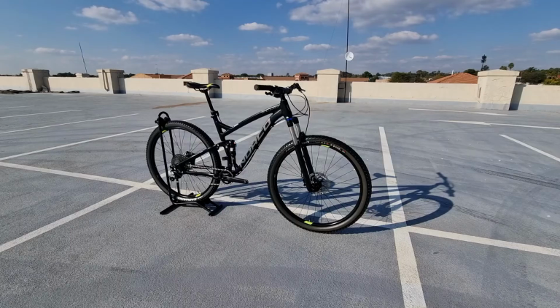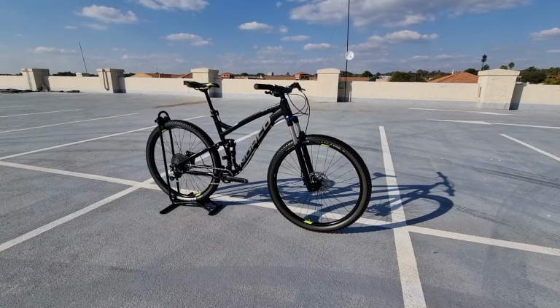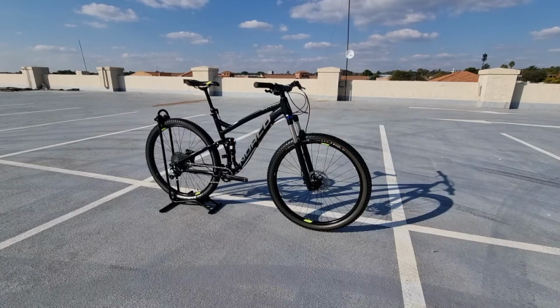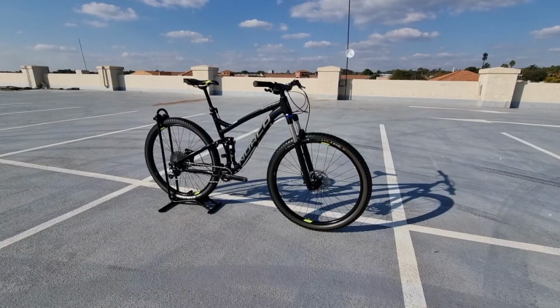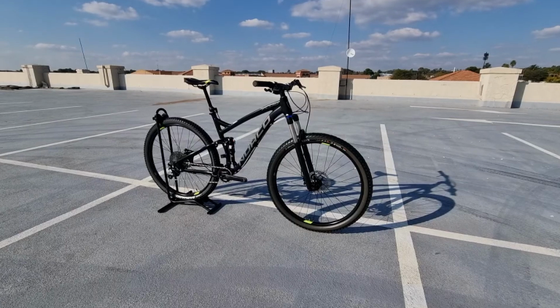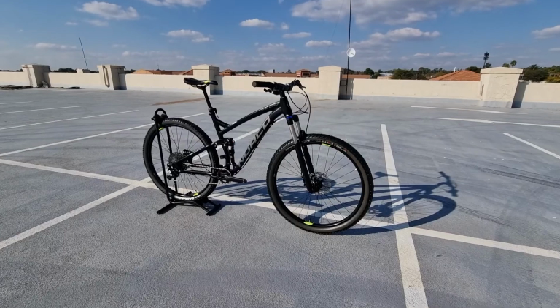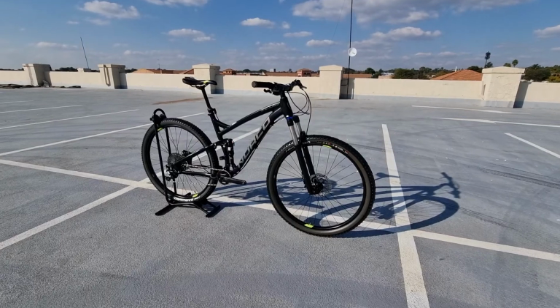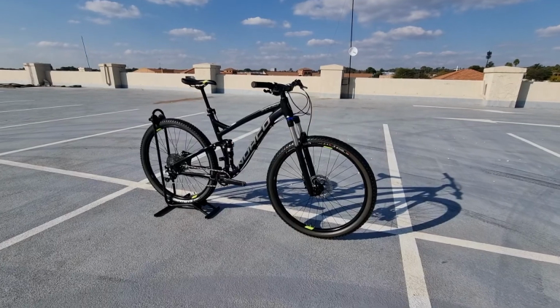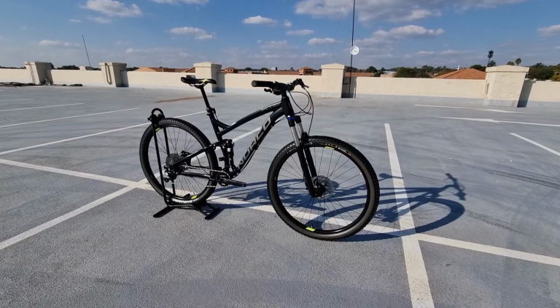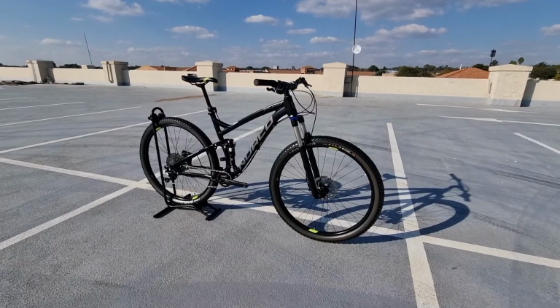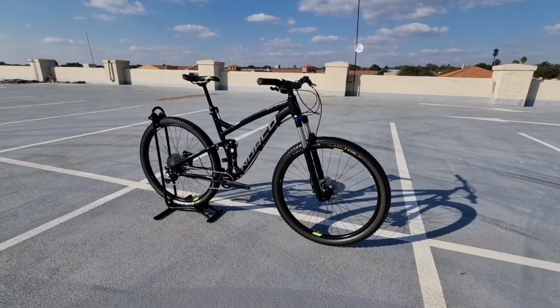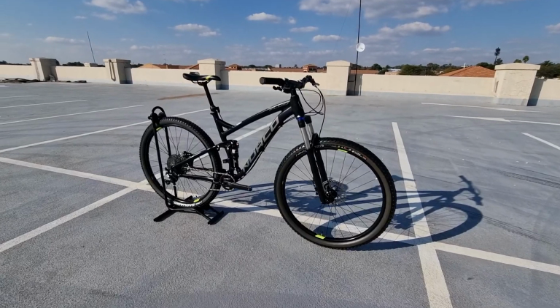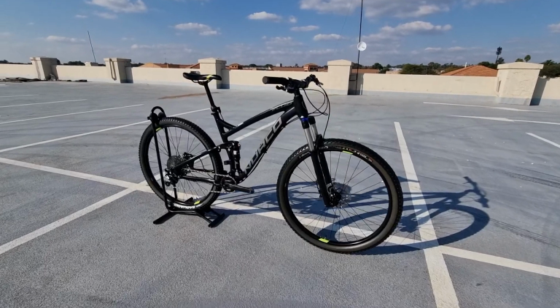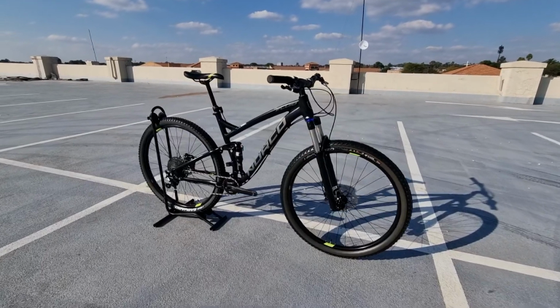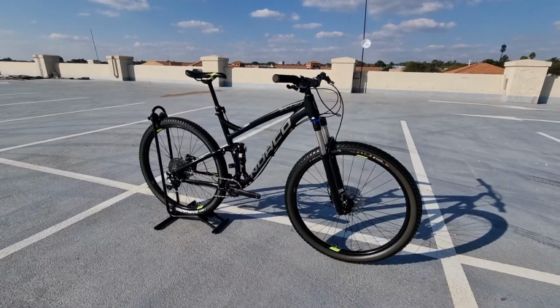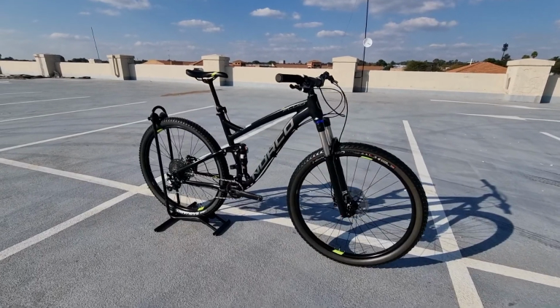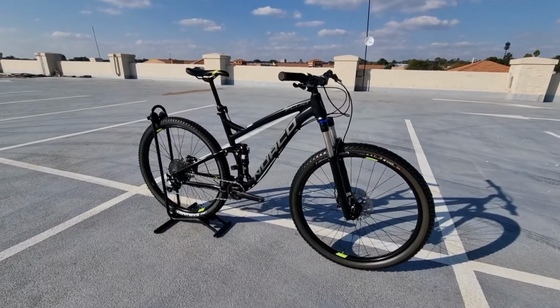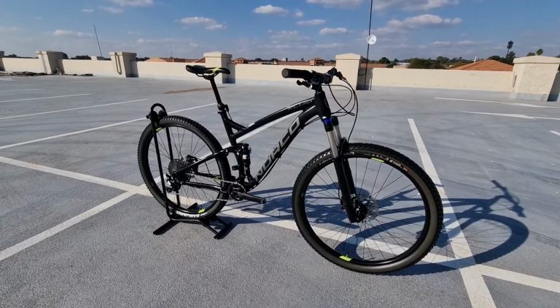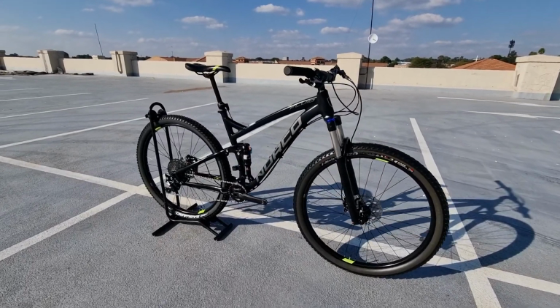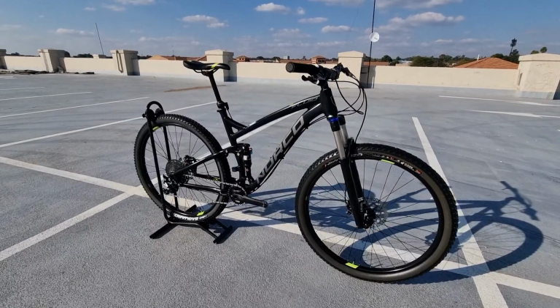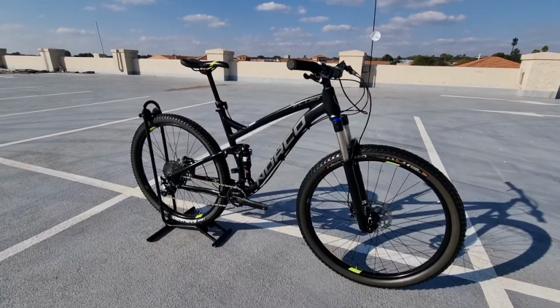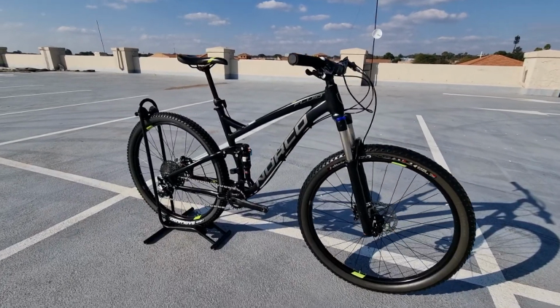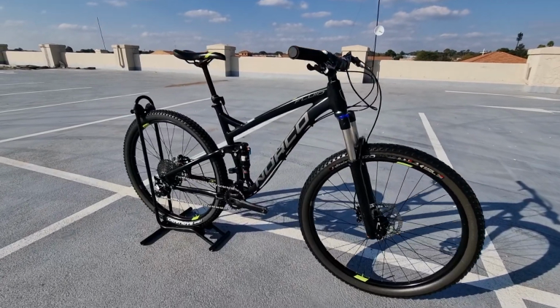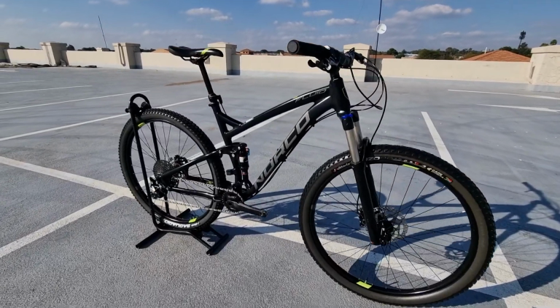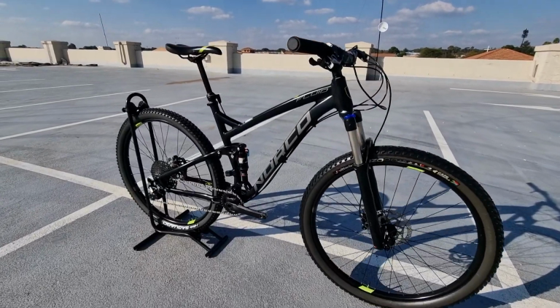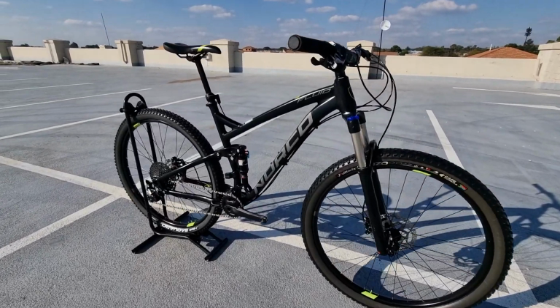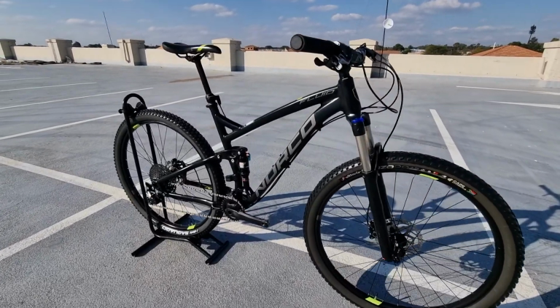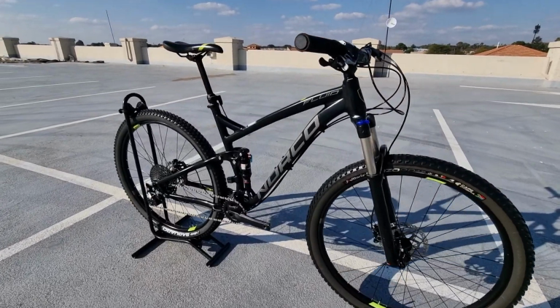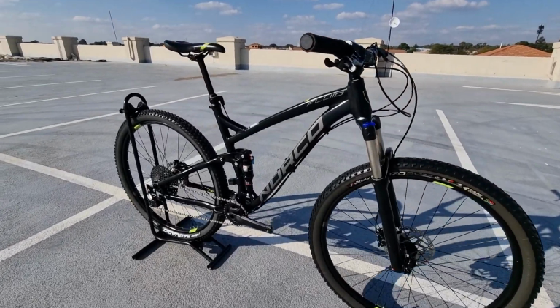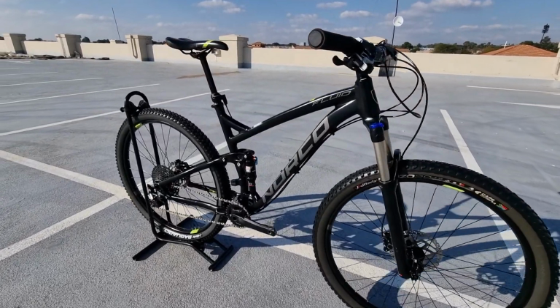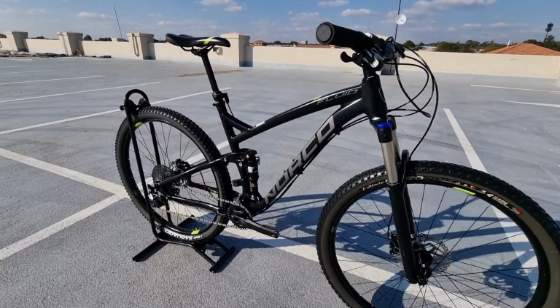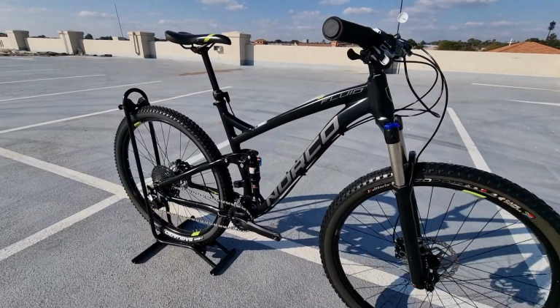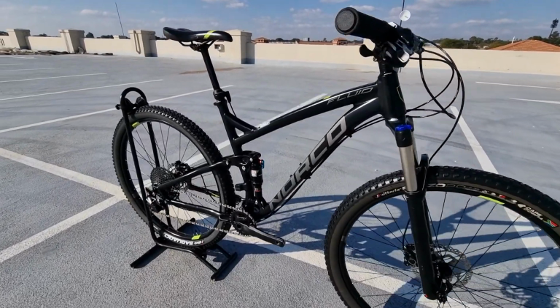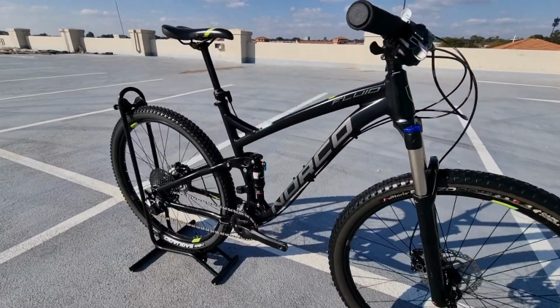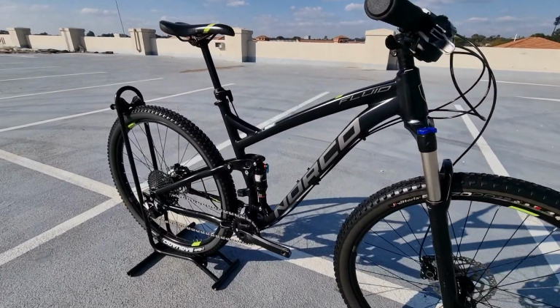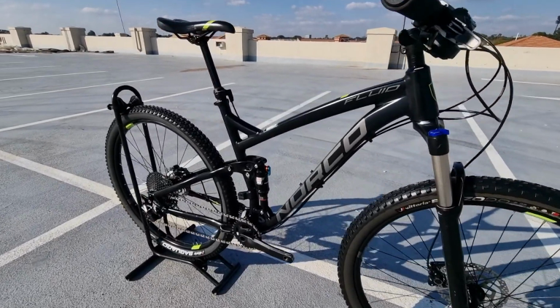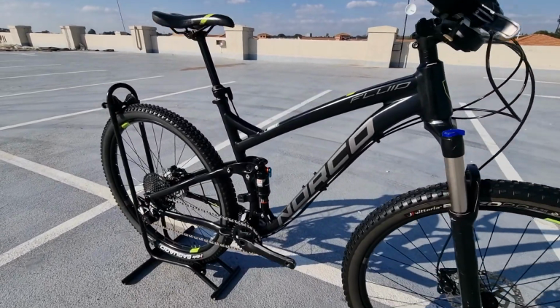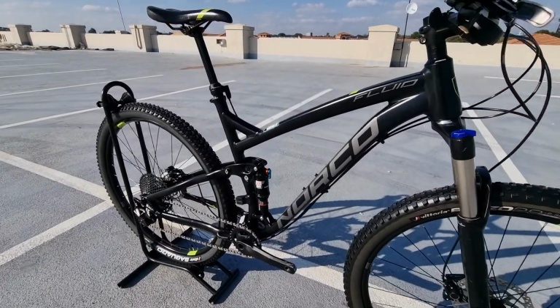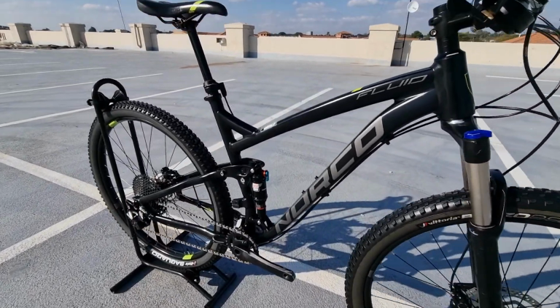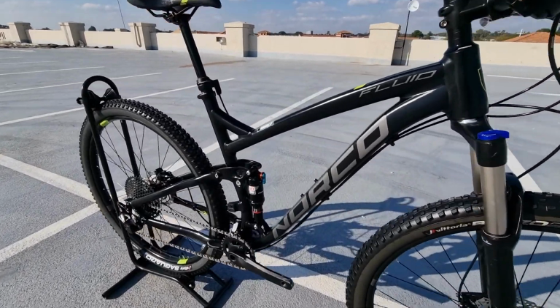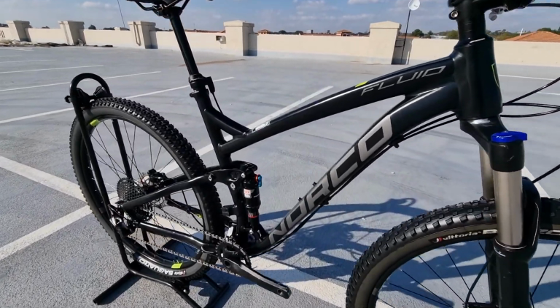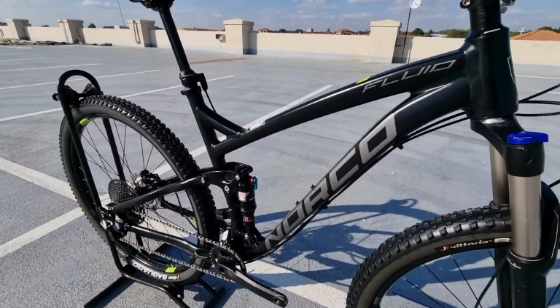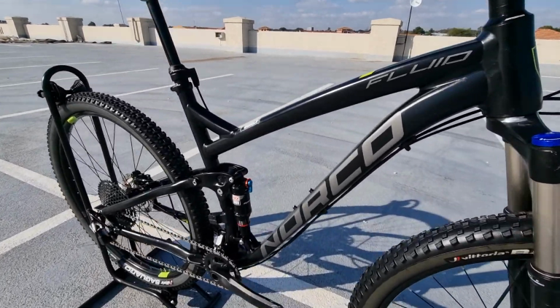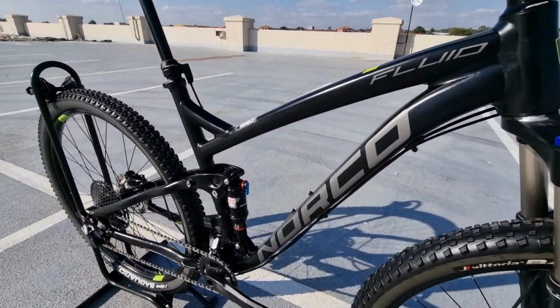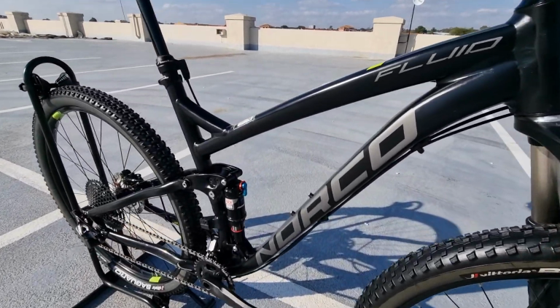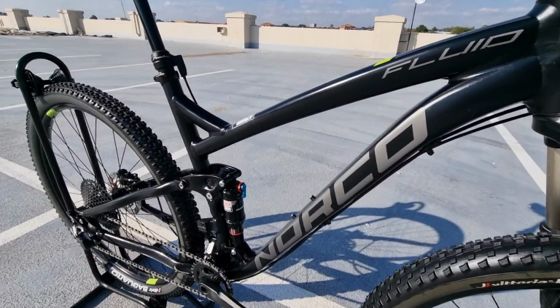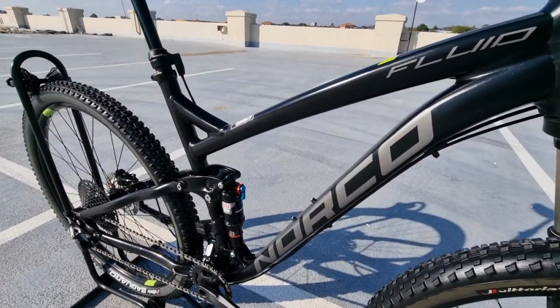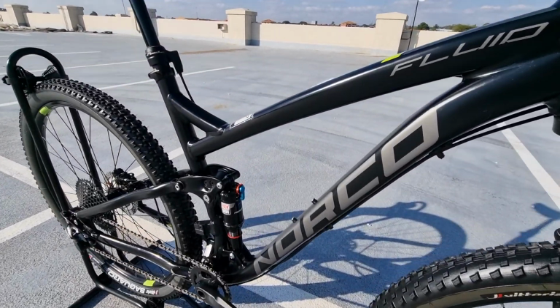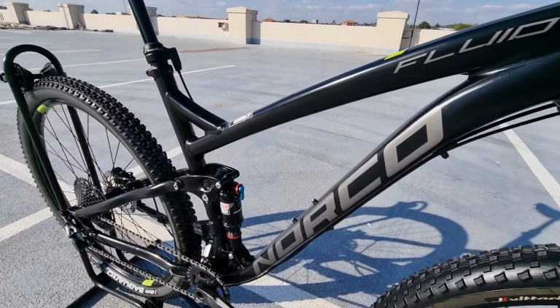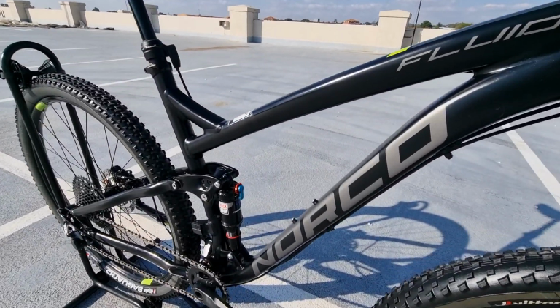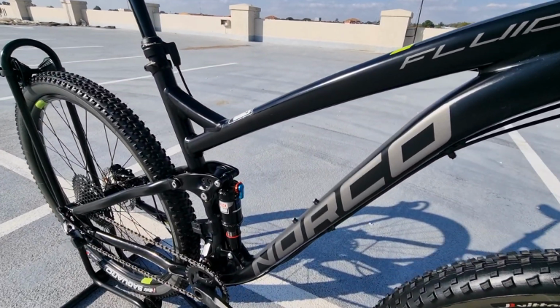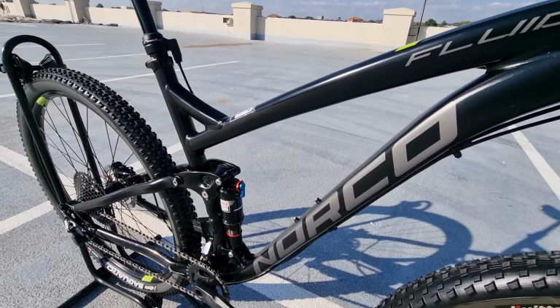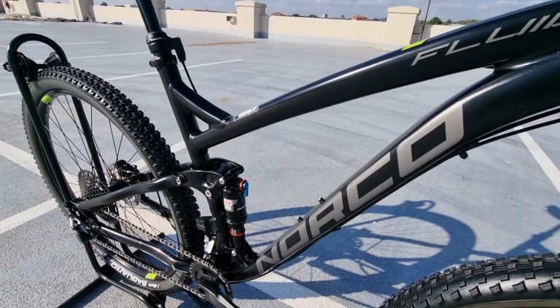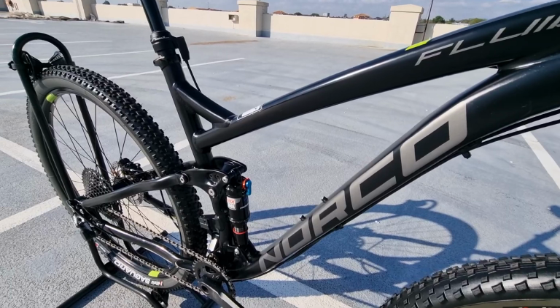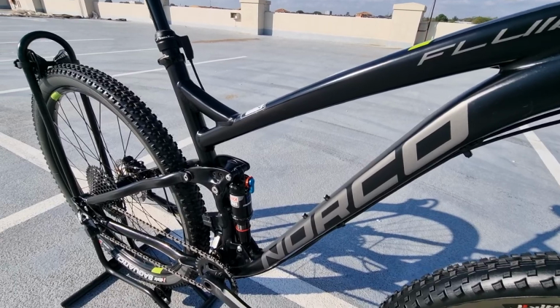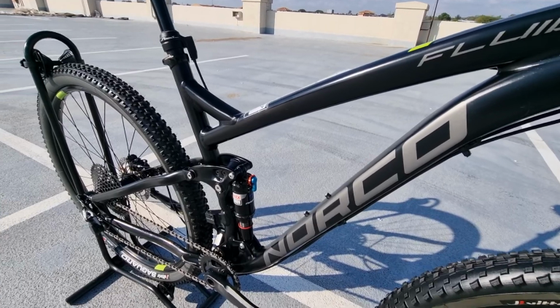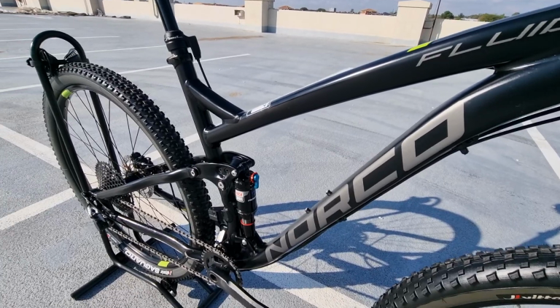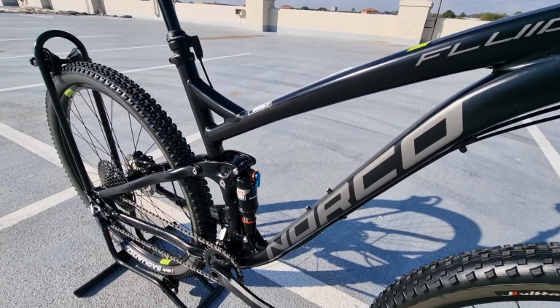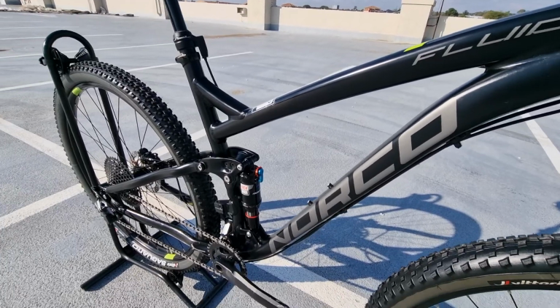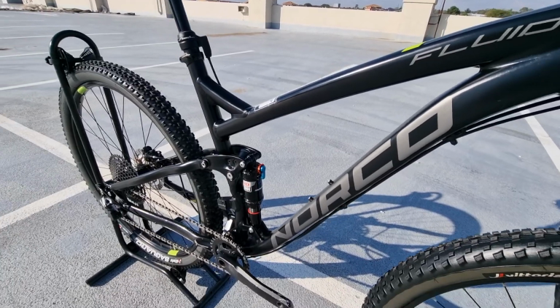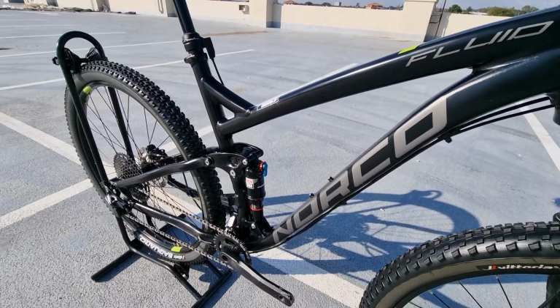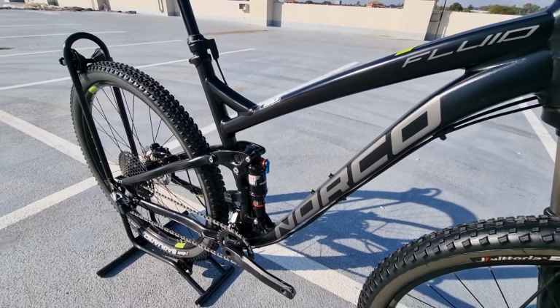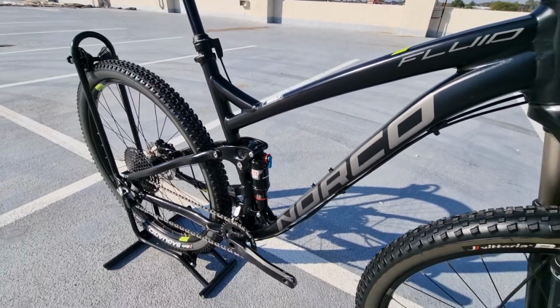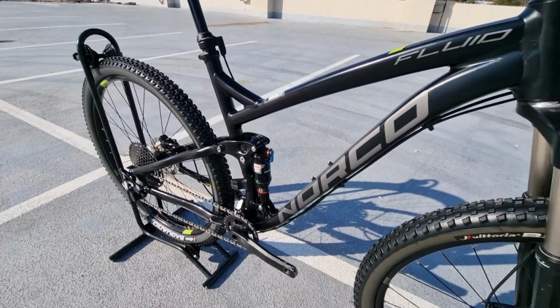Hi guys, Leonie from The Bike Vendor, and today we're showcasing this Norco Fluid Large 29er.